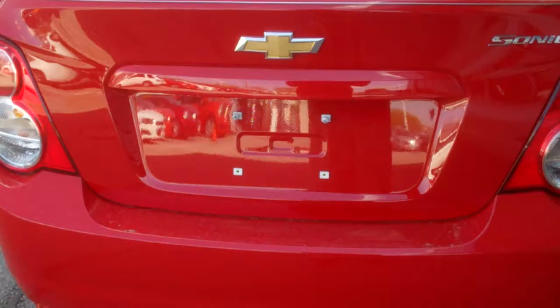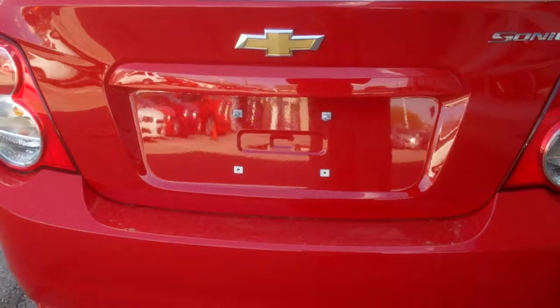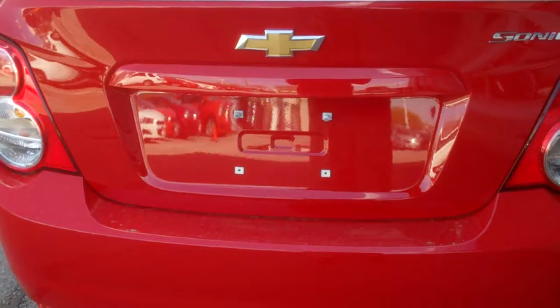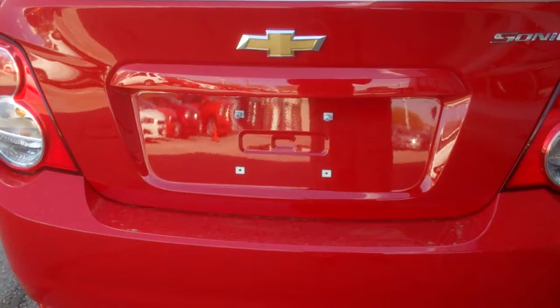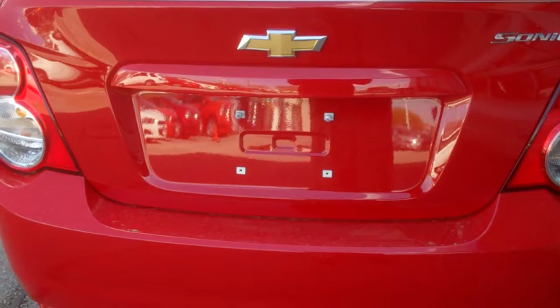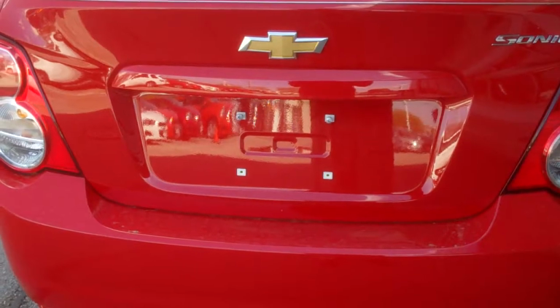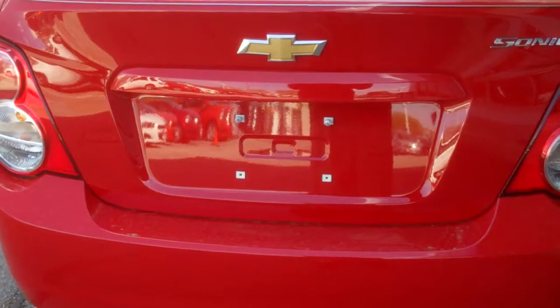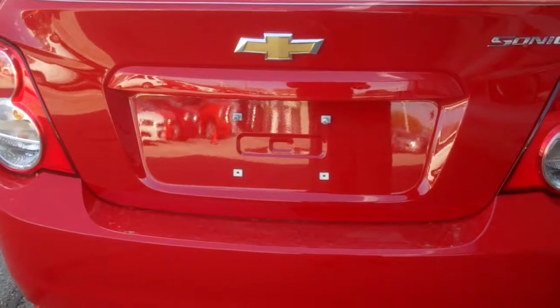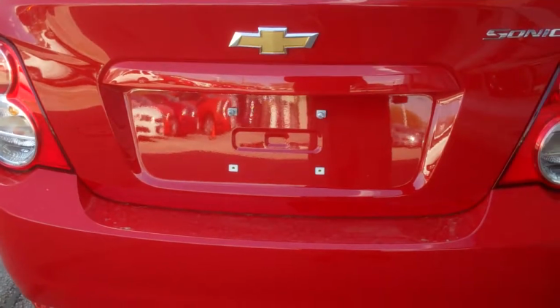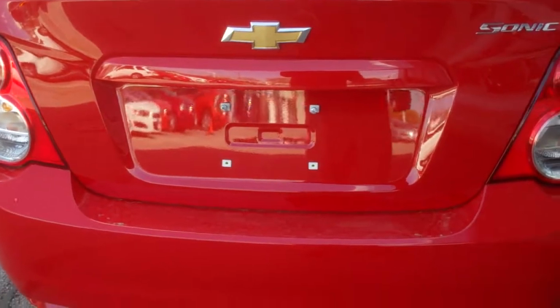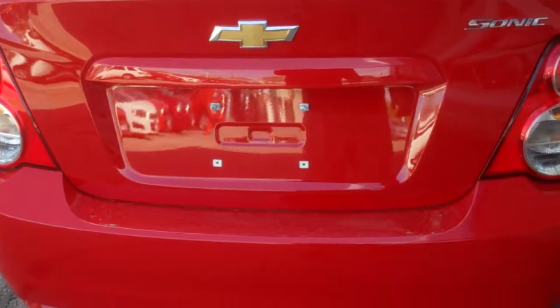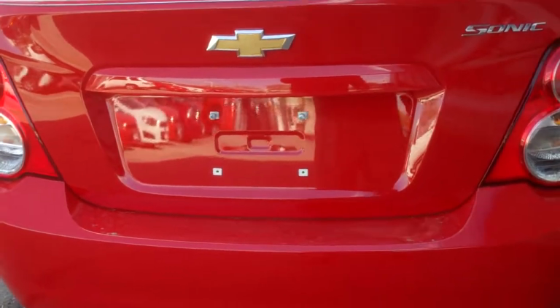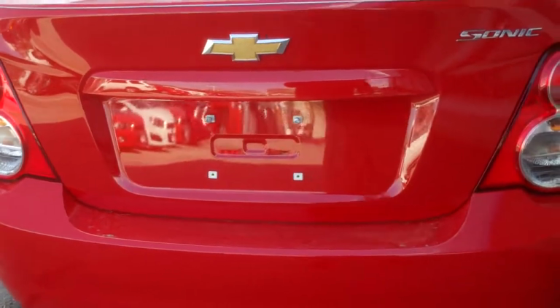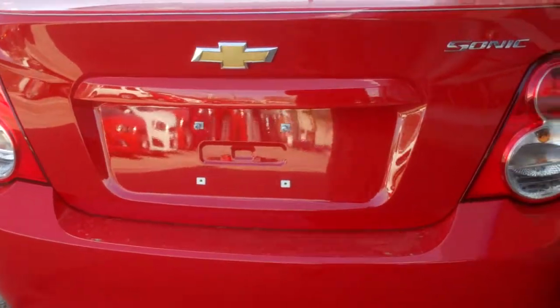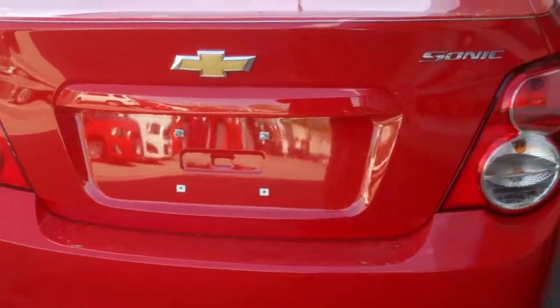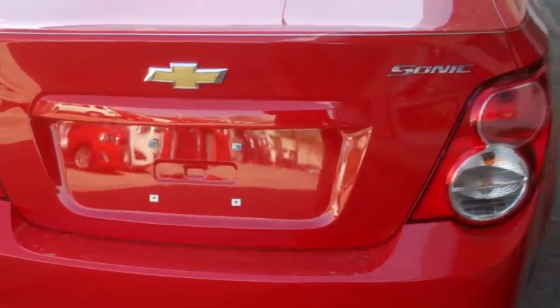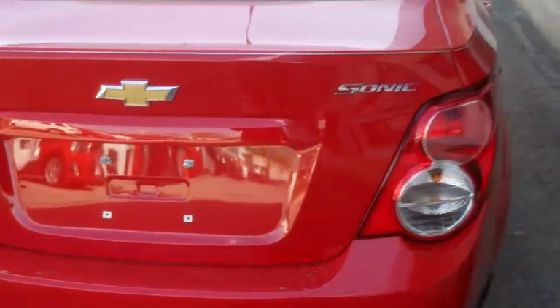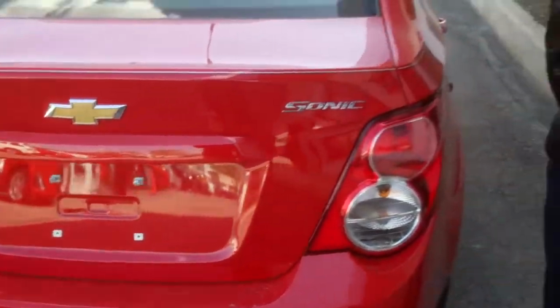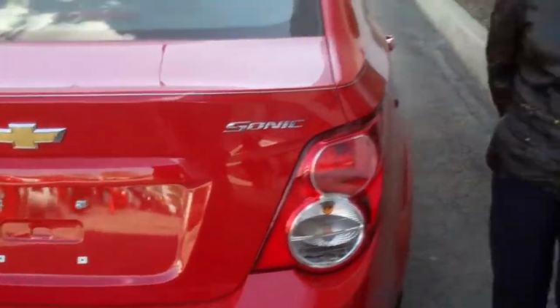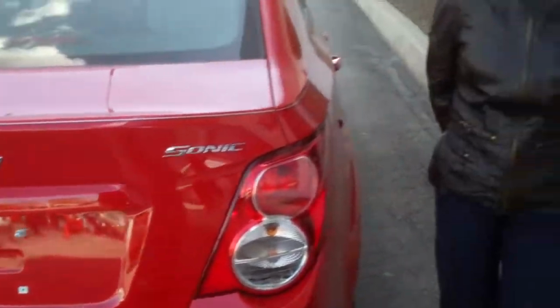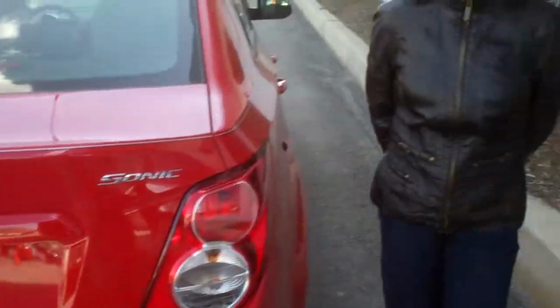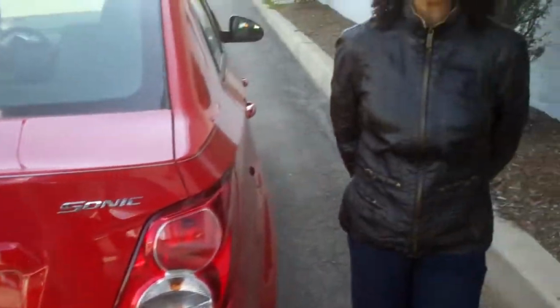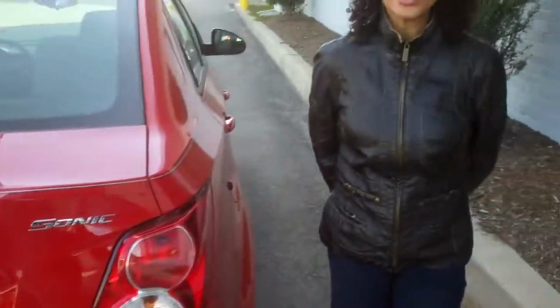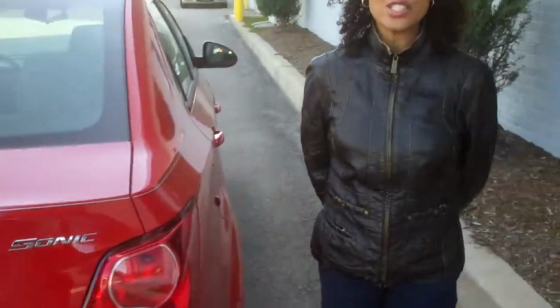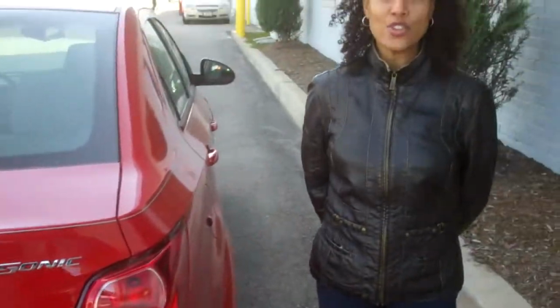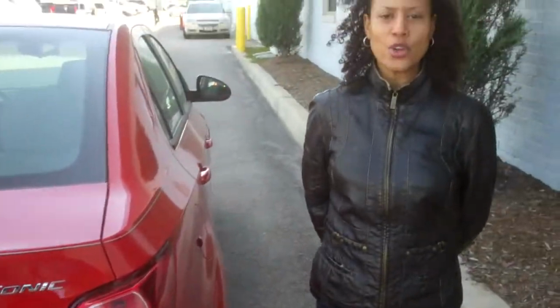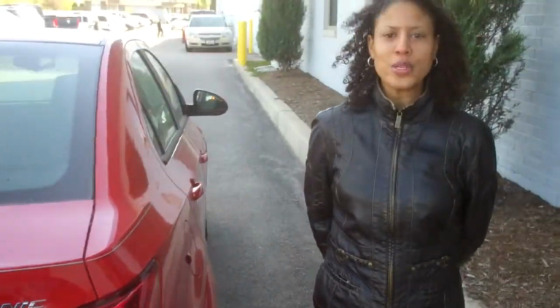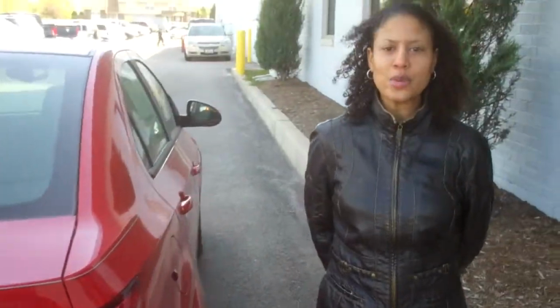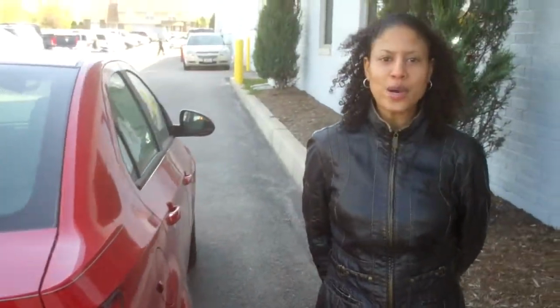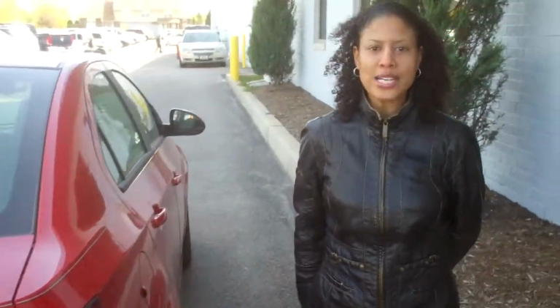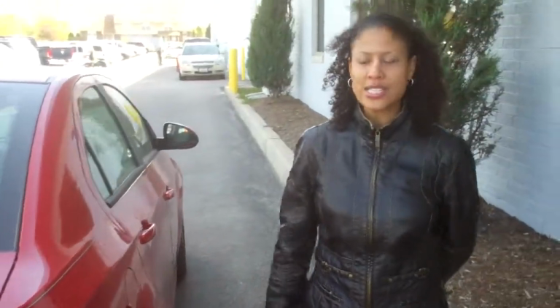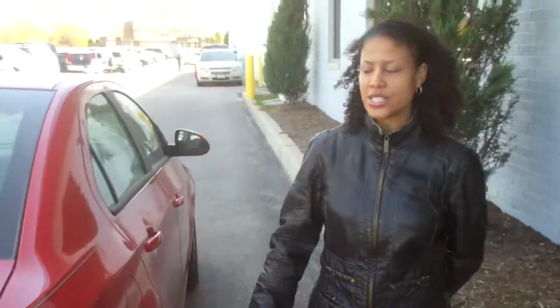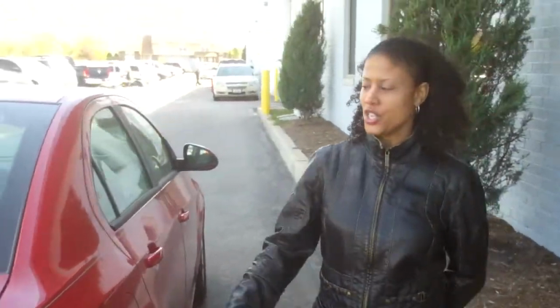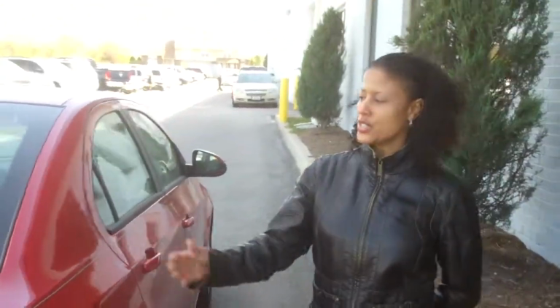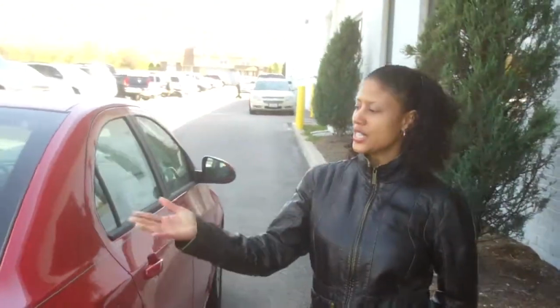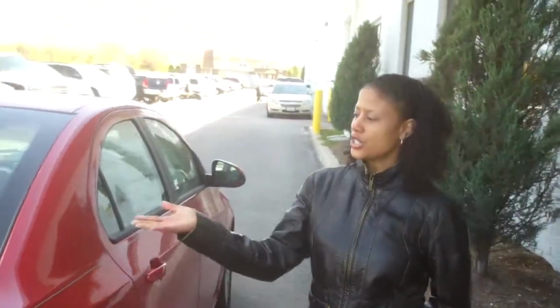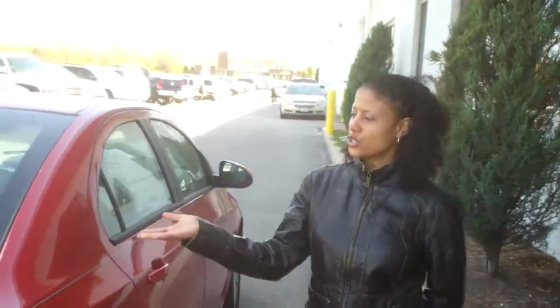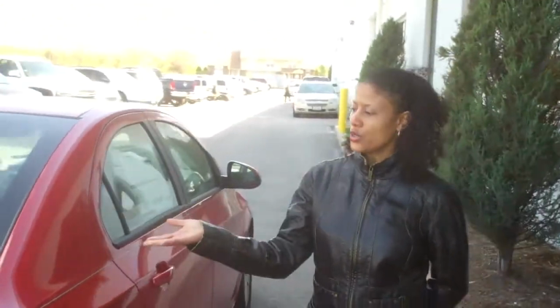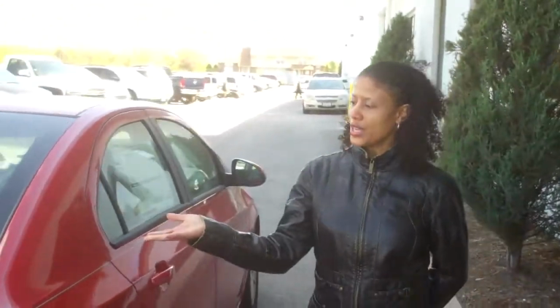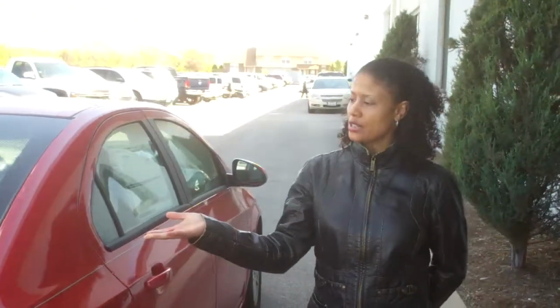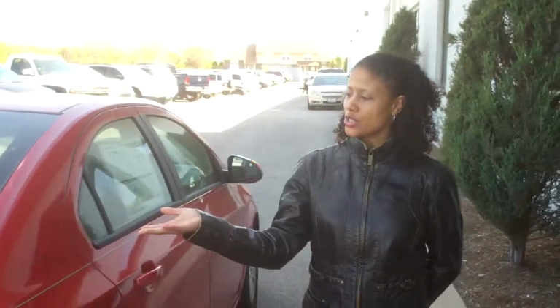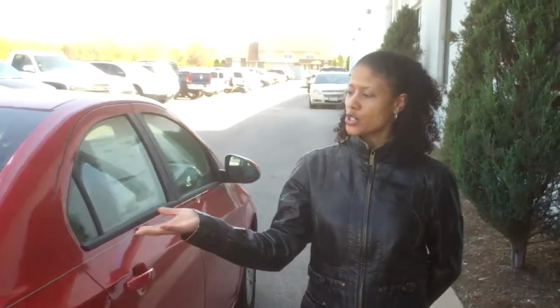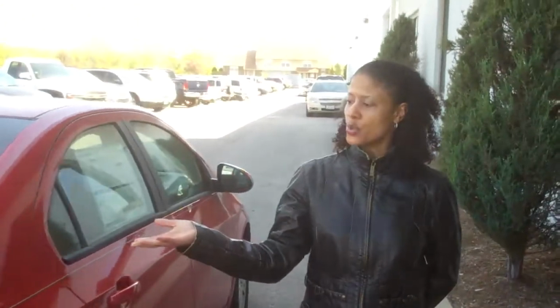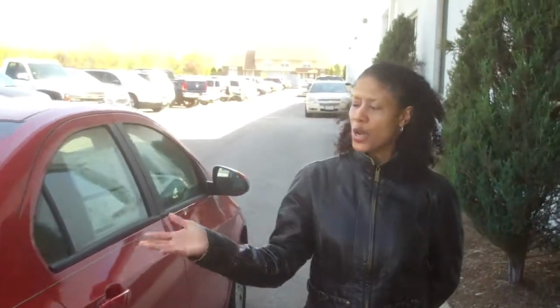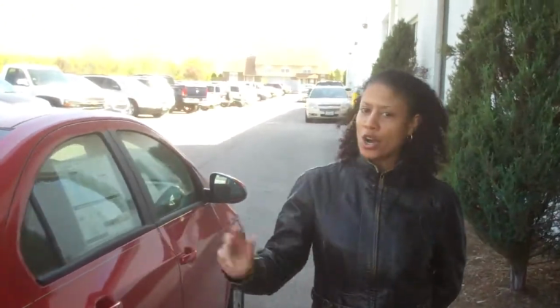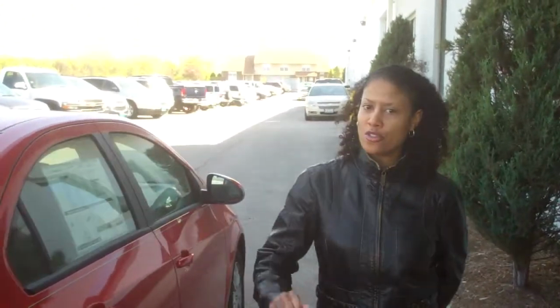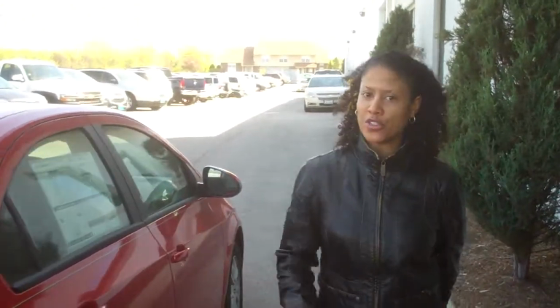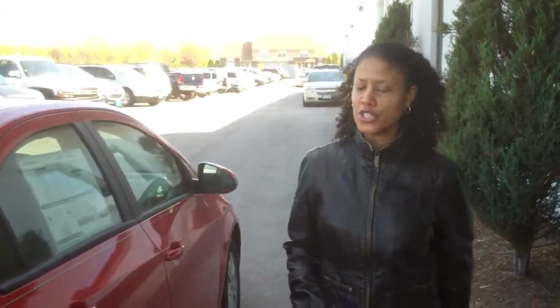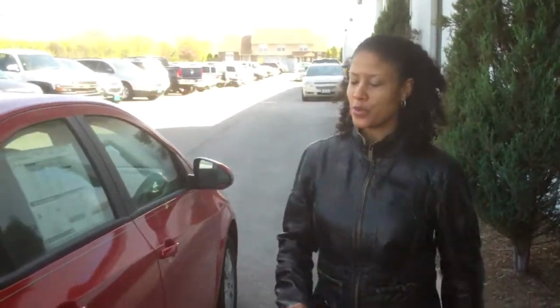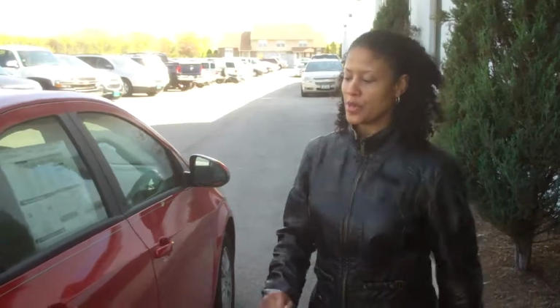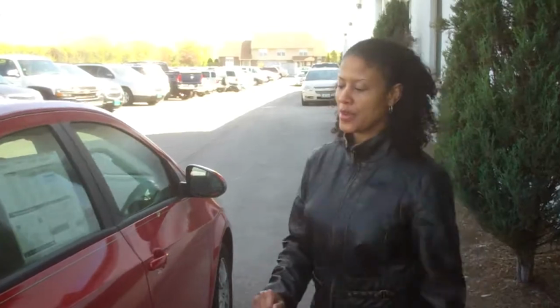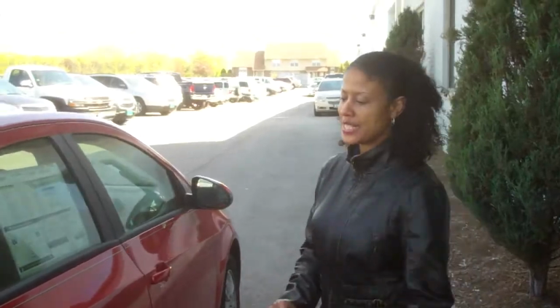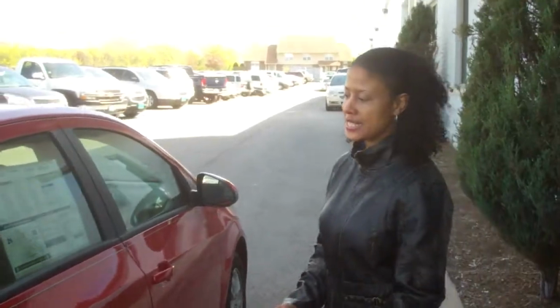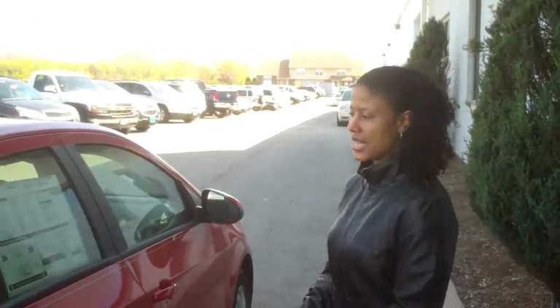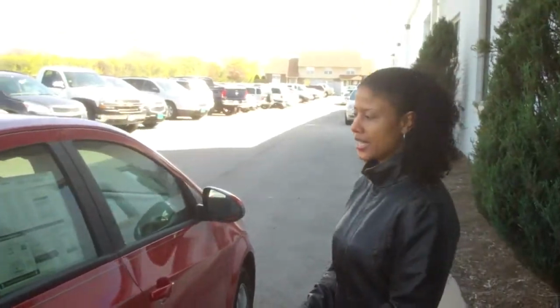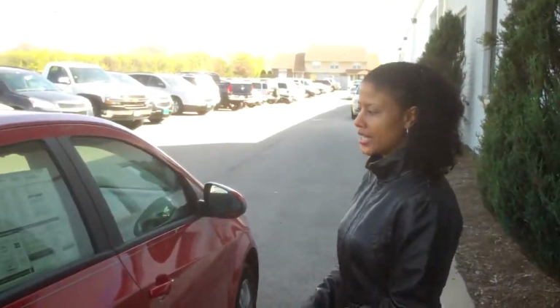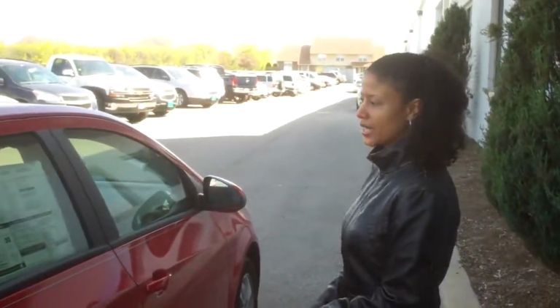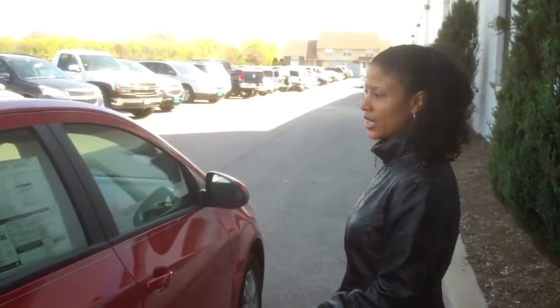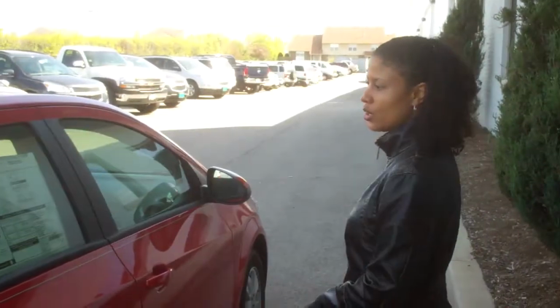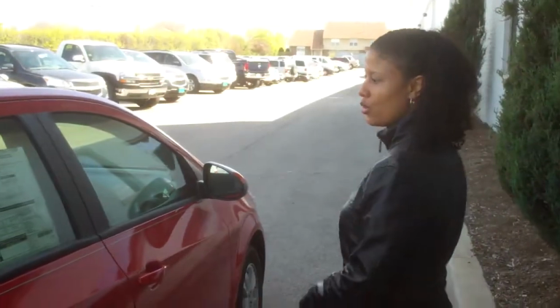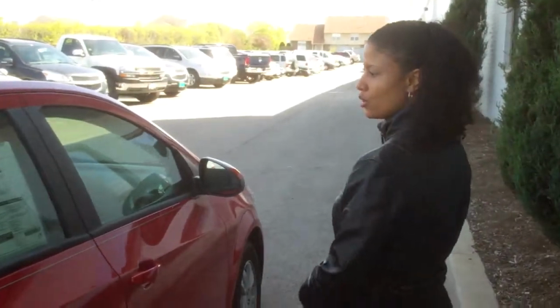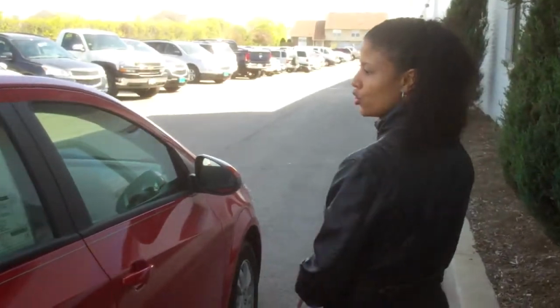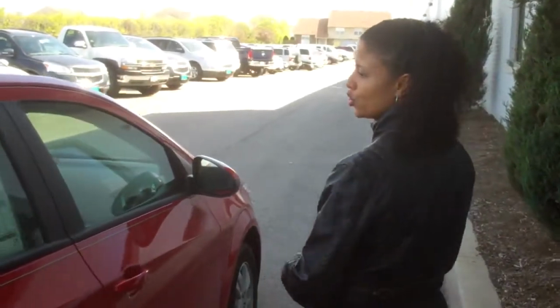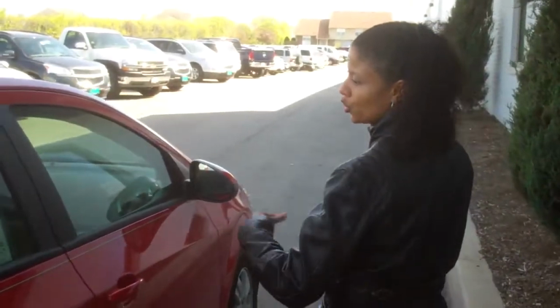Hi Tom, it's Tasha Terry with Apple Chevy. Thanks for your request. Here's that 2012 Victory Red Sonic that I quoted you.